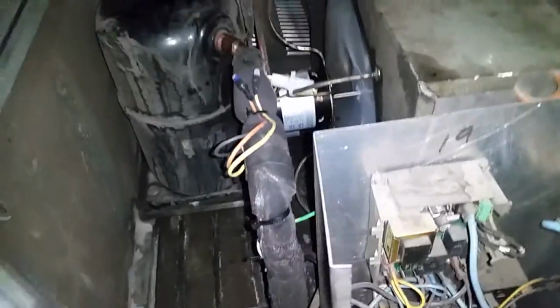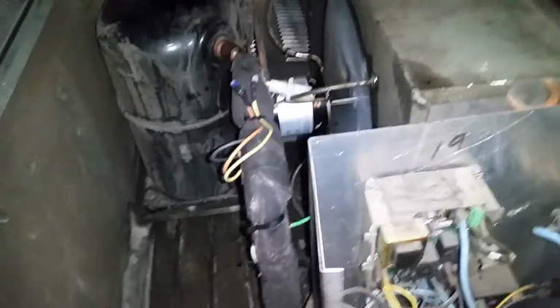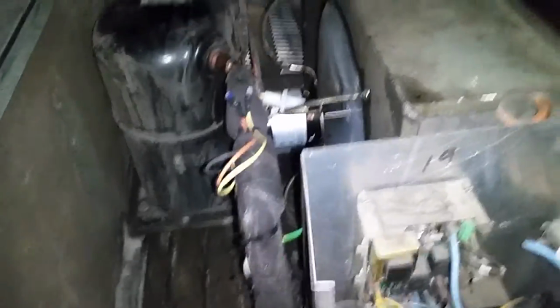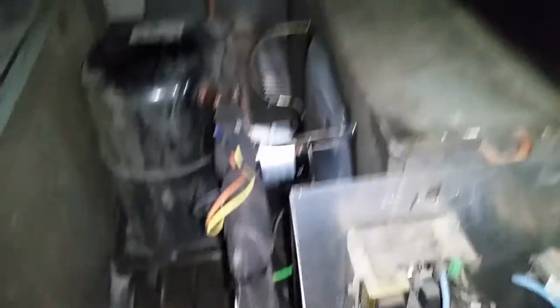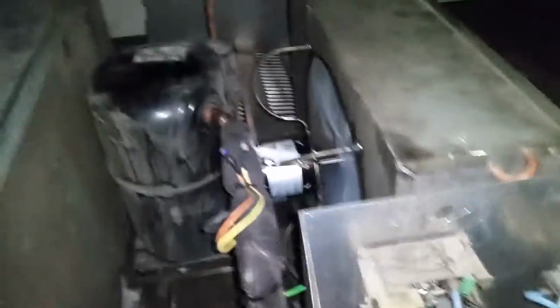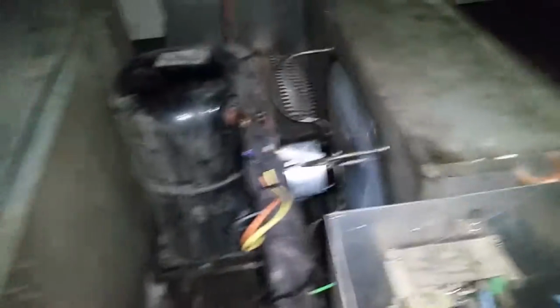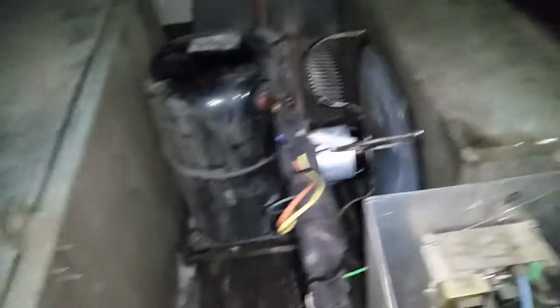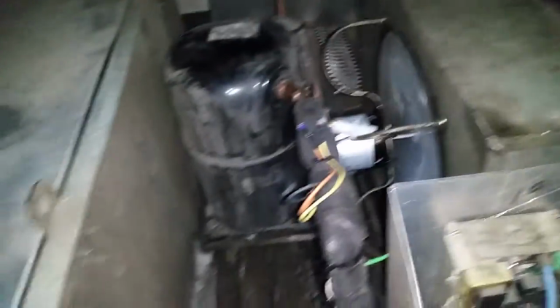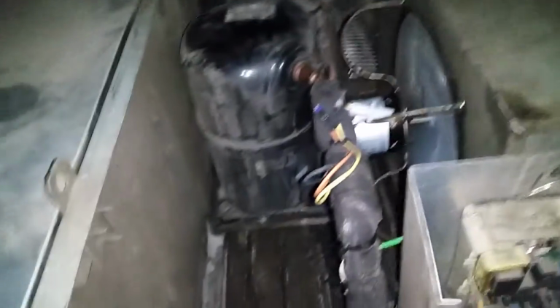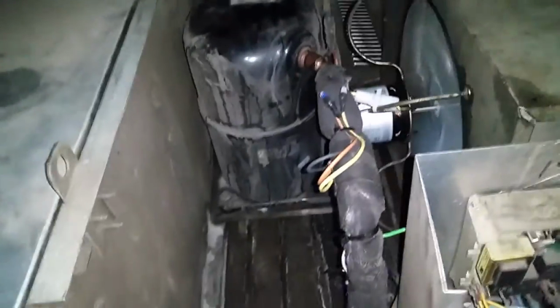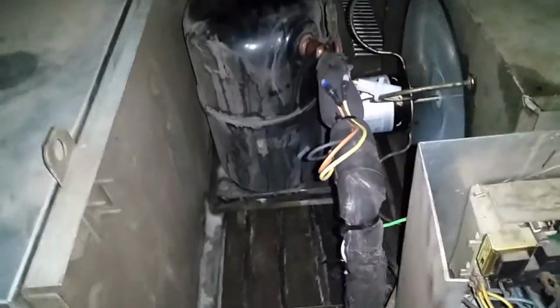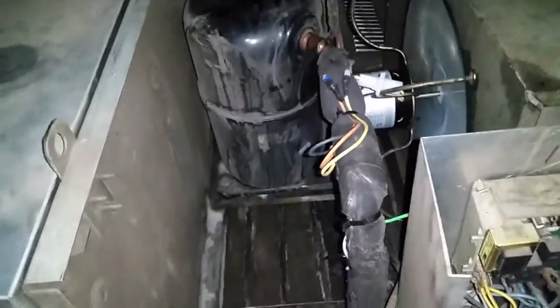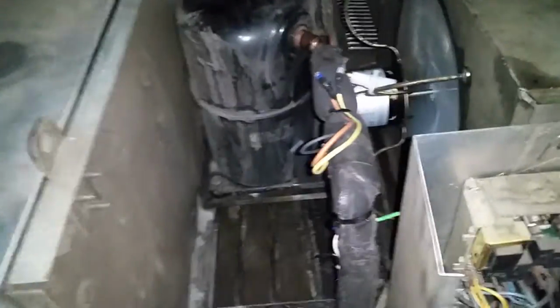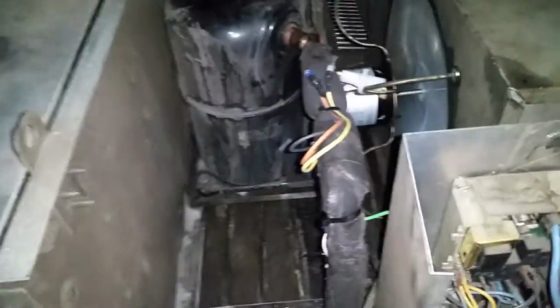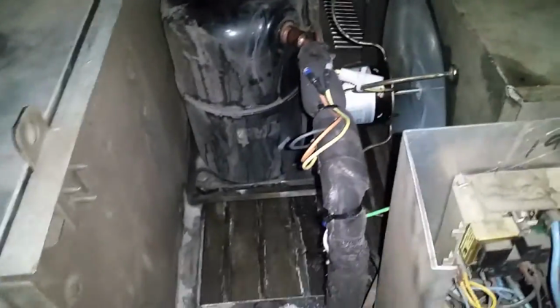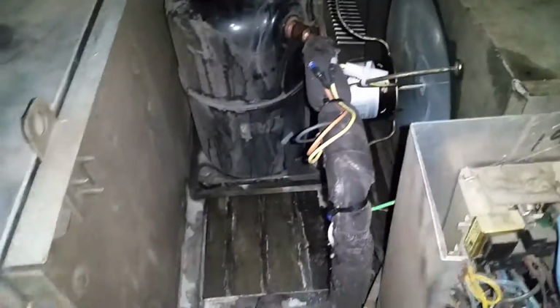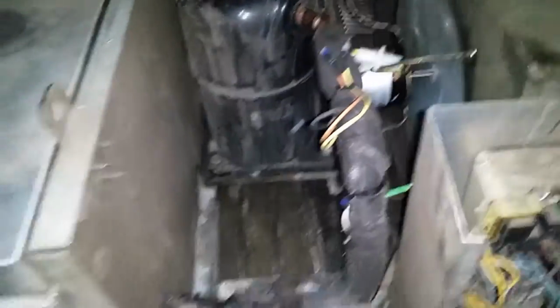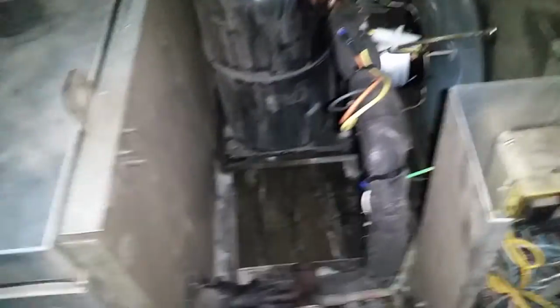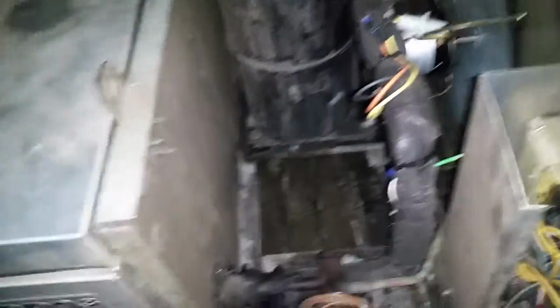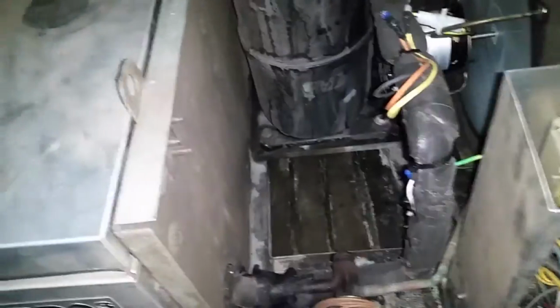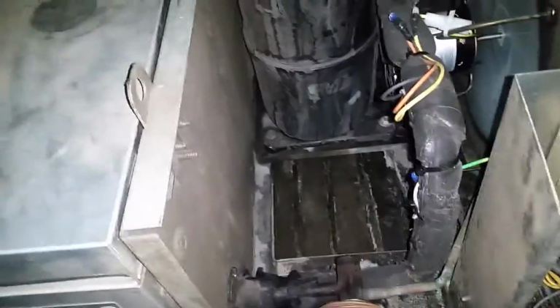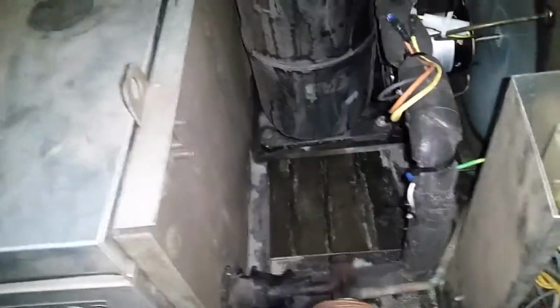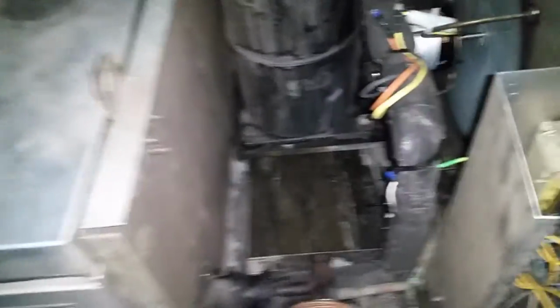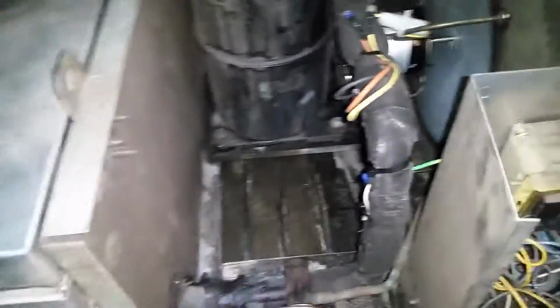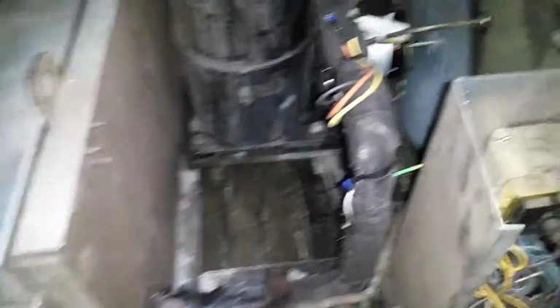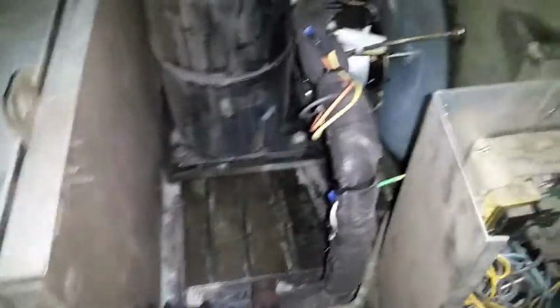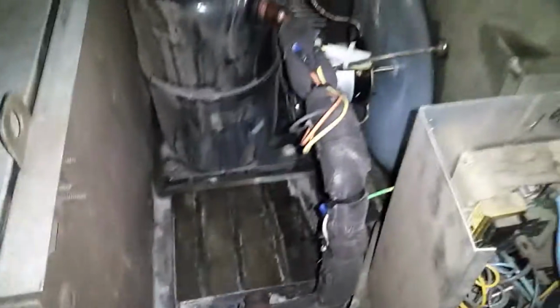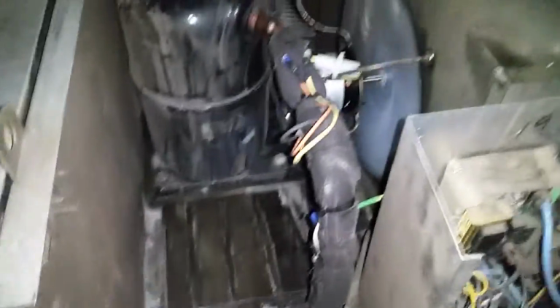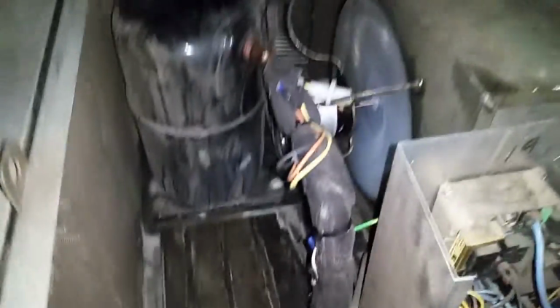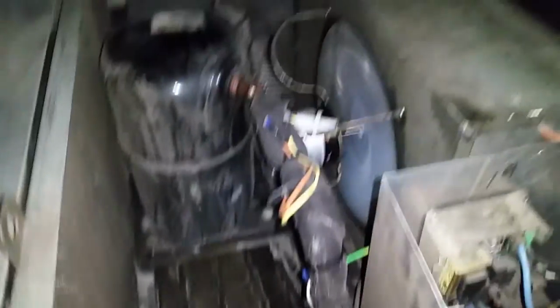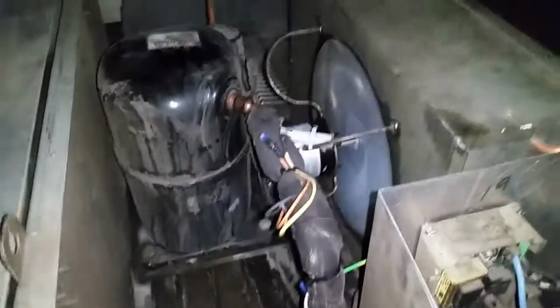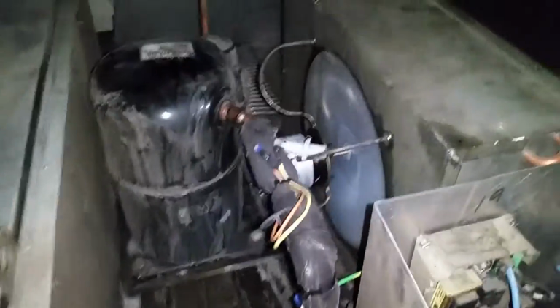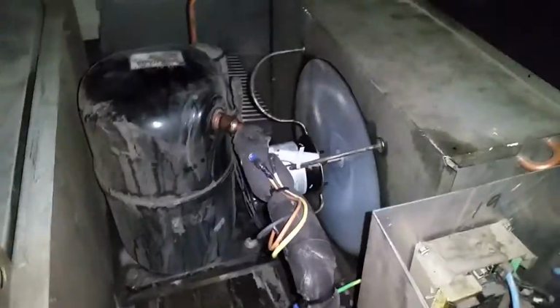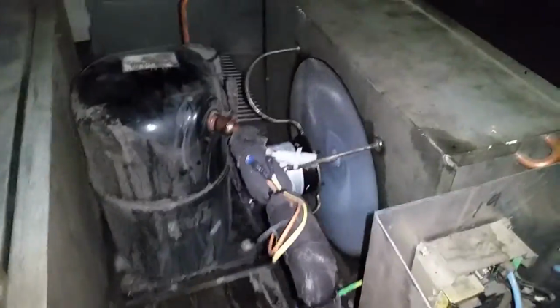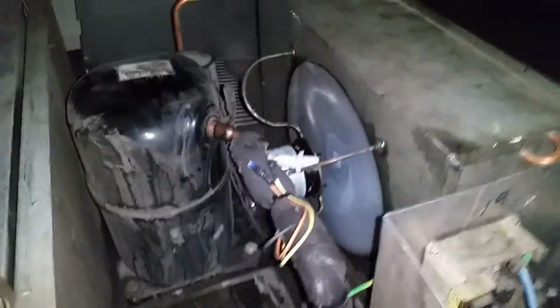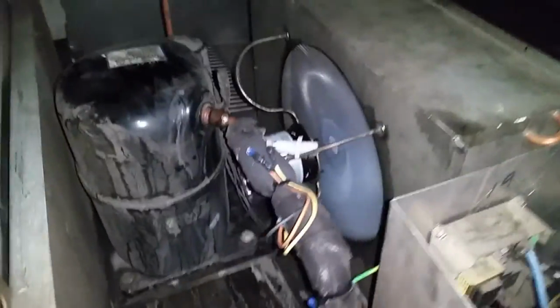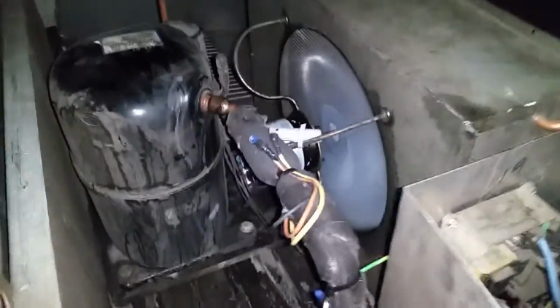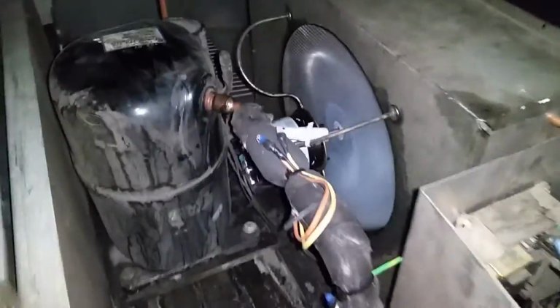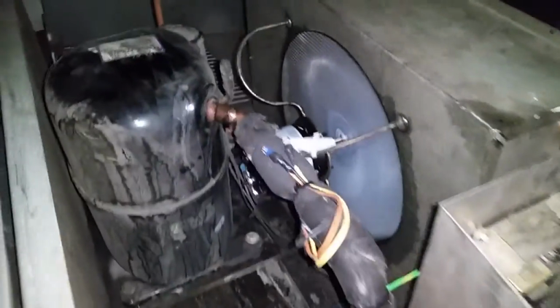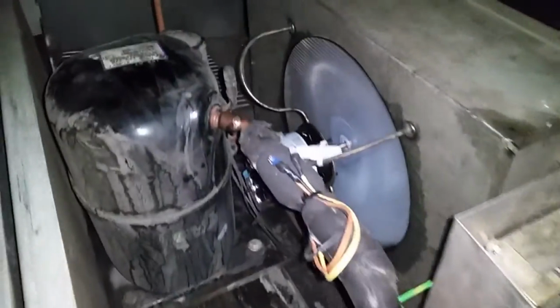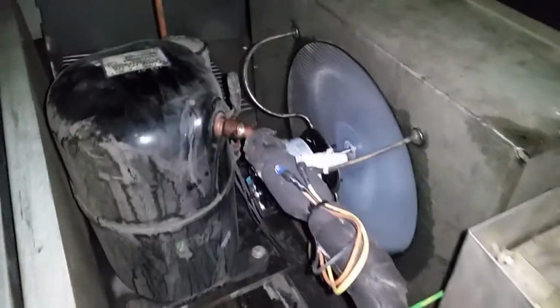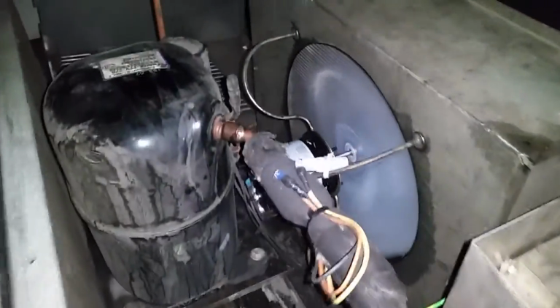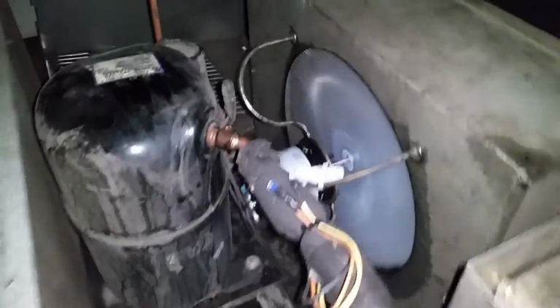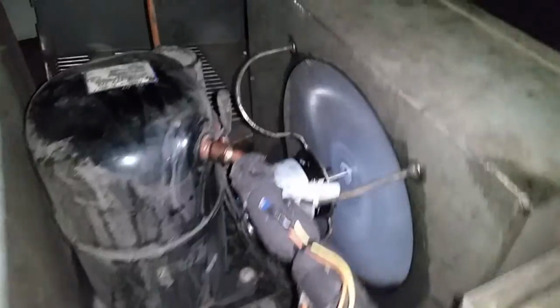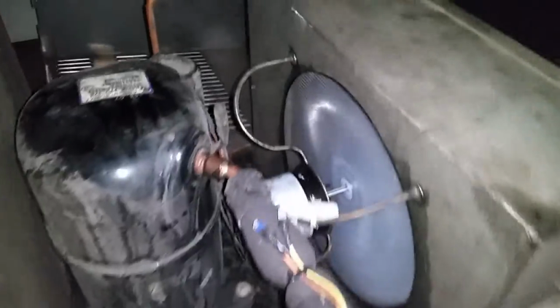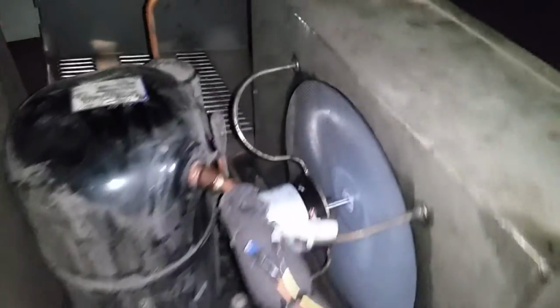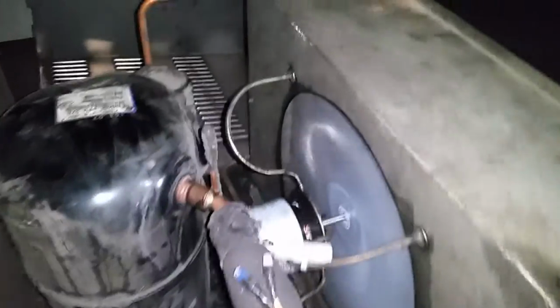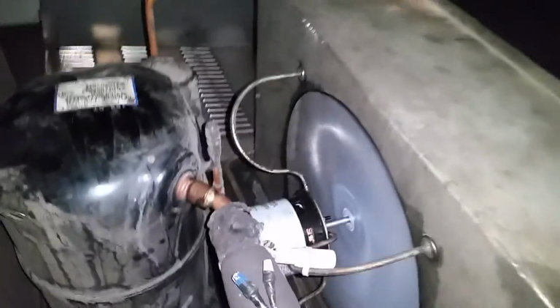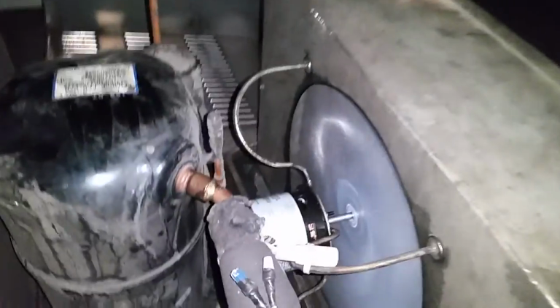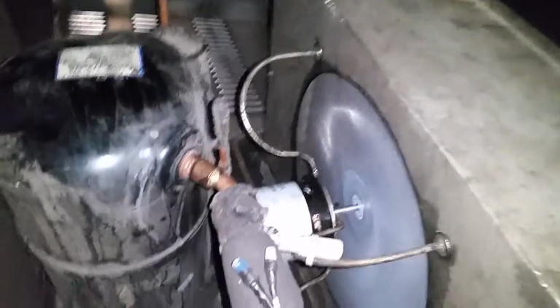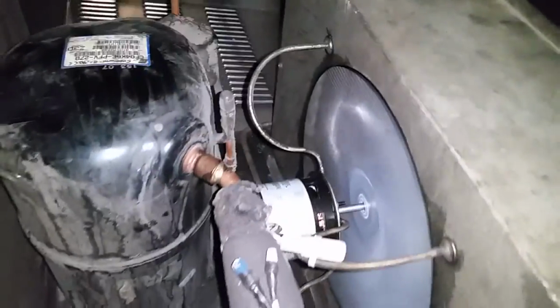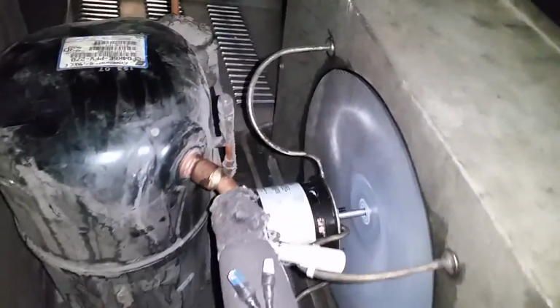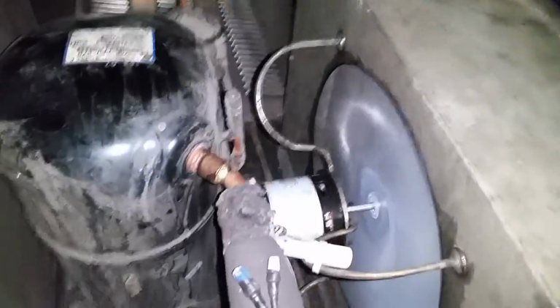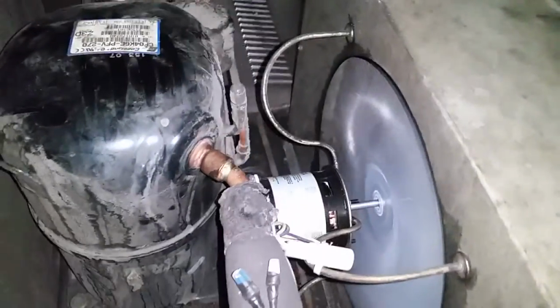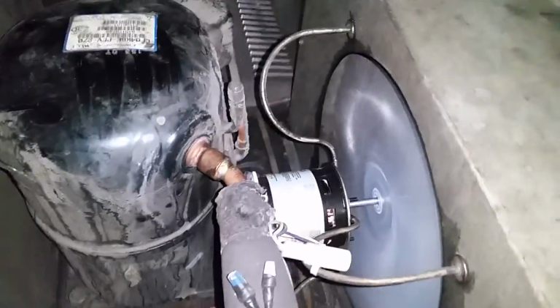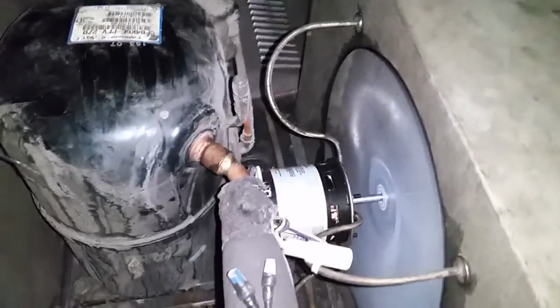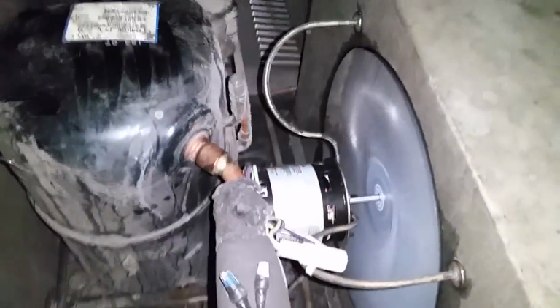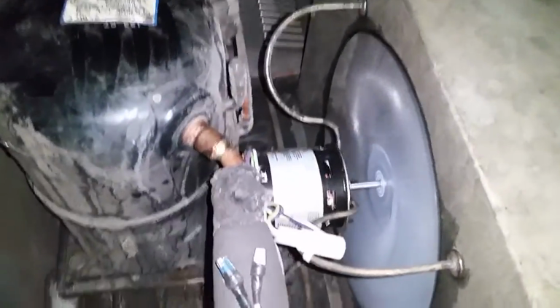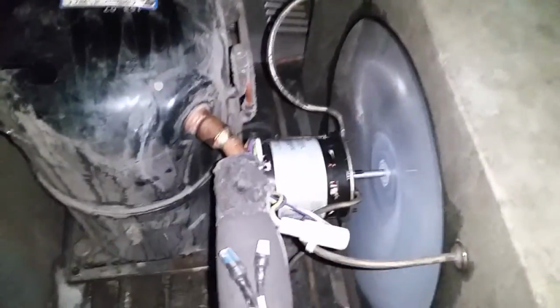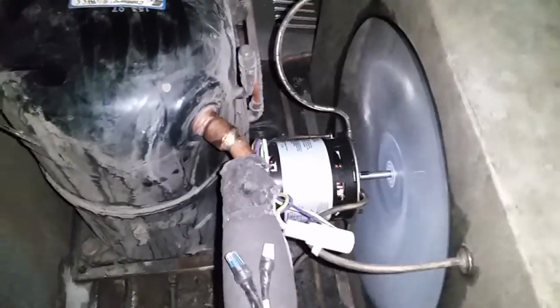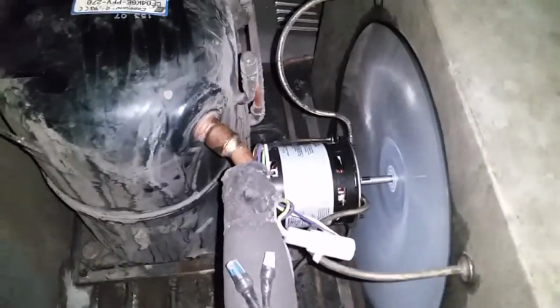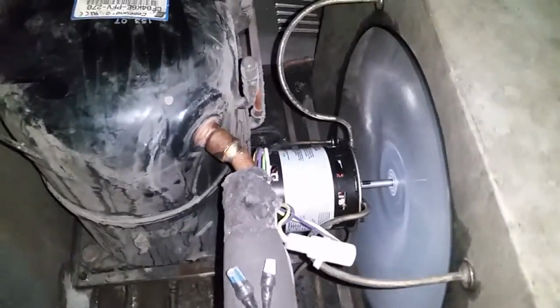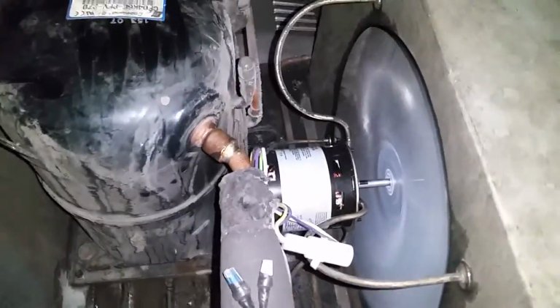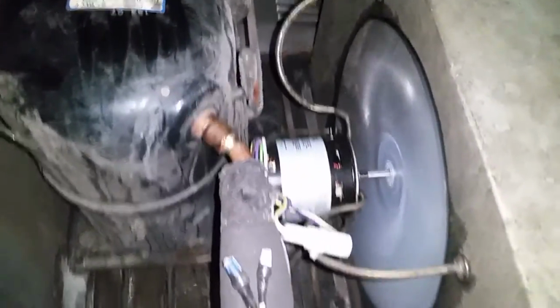Here we replaced the condenser fan motor. There is the brand new motor that we replaced.